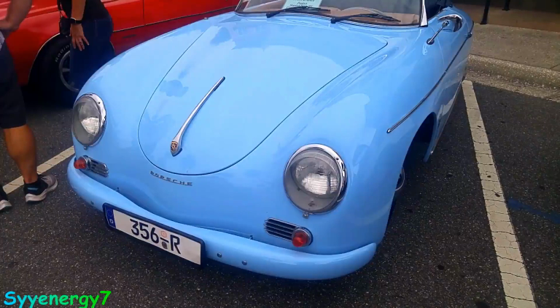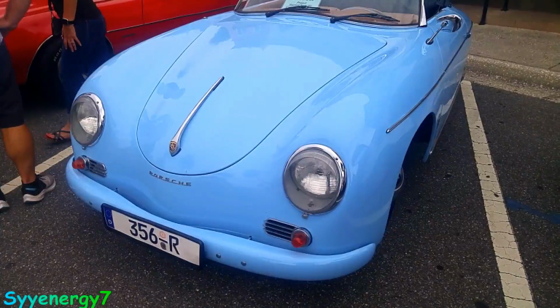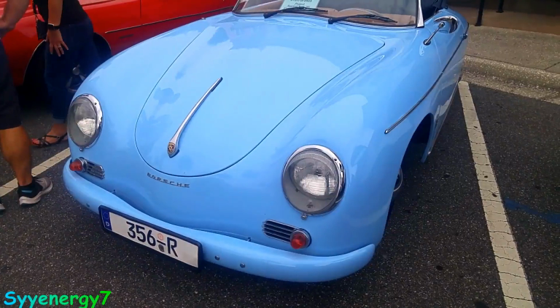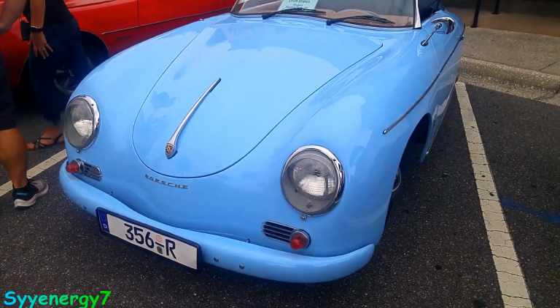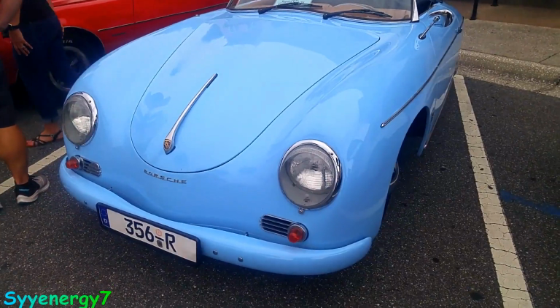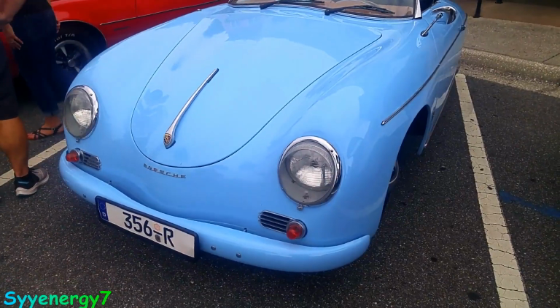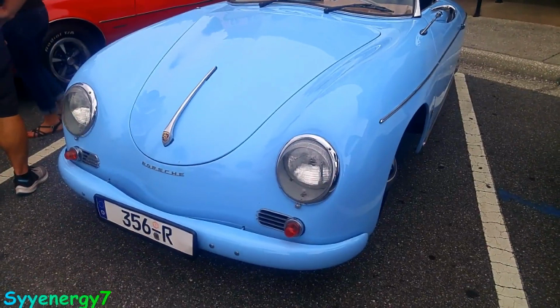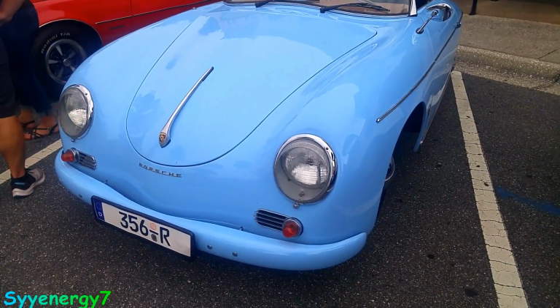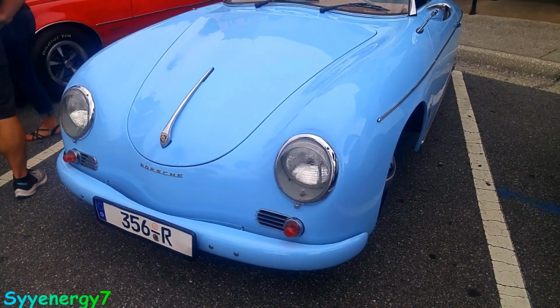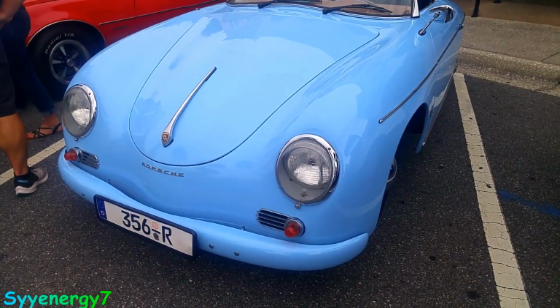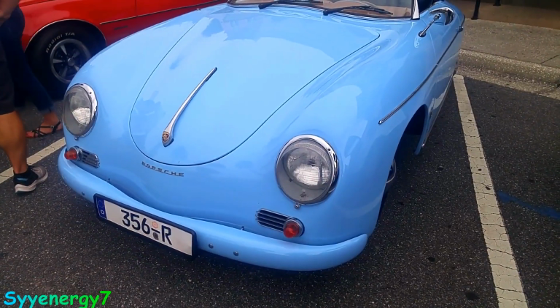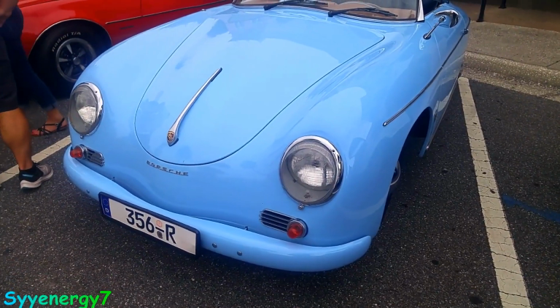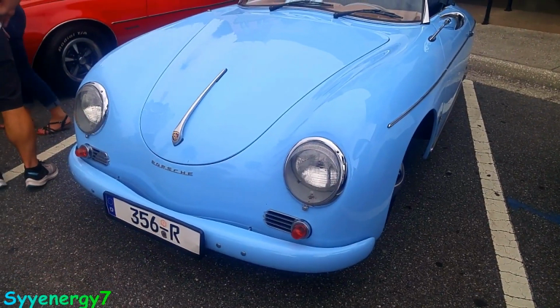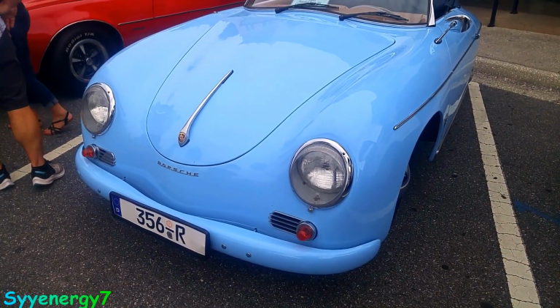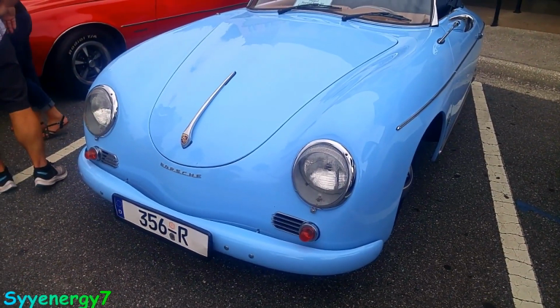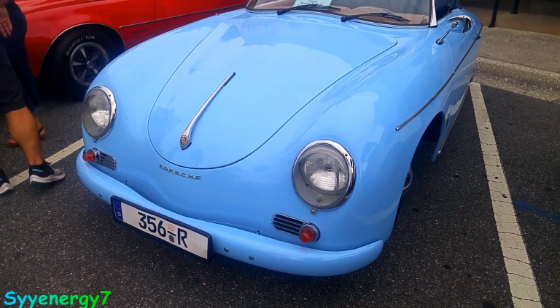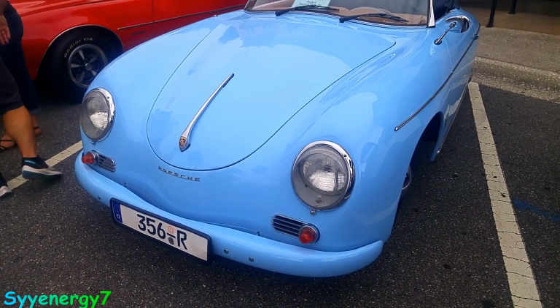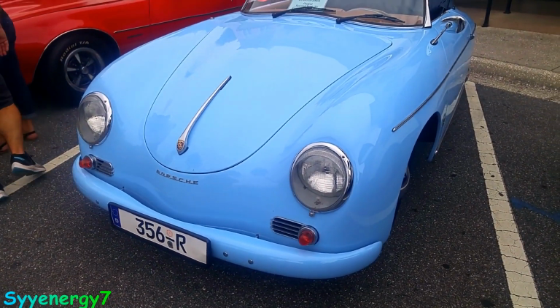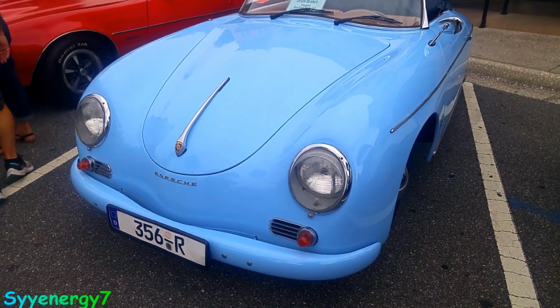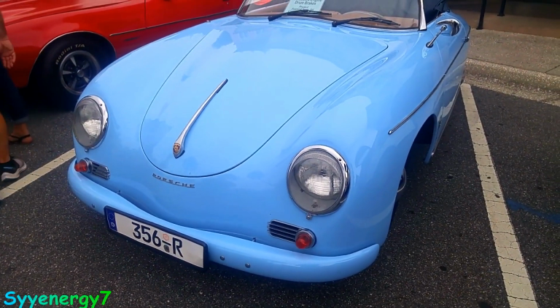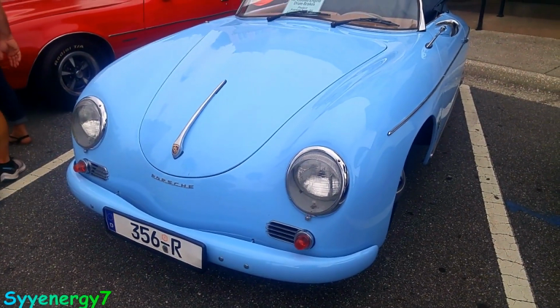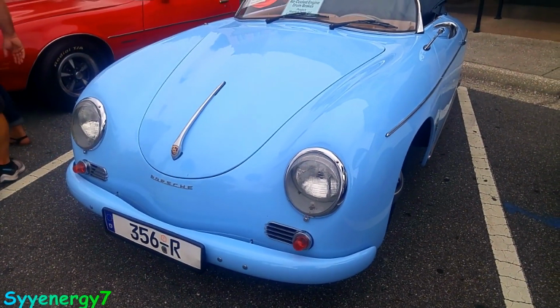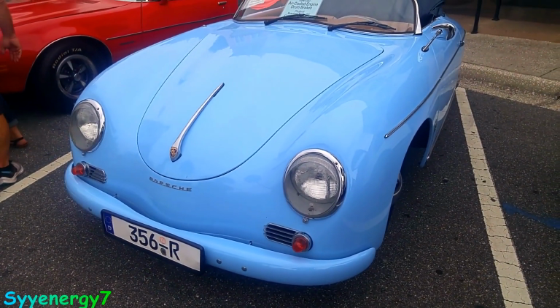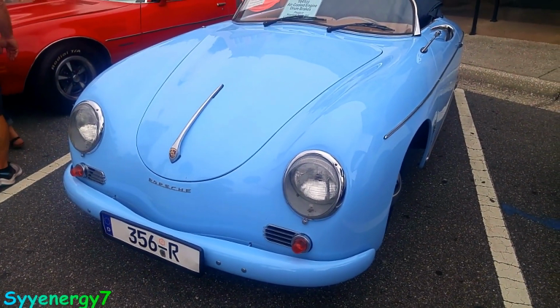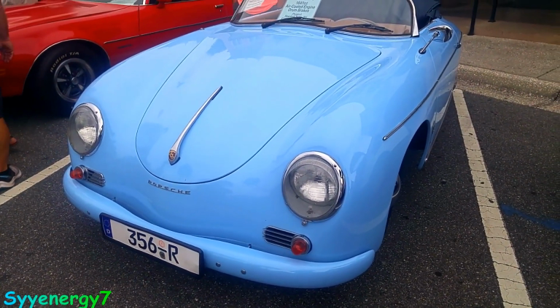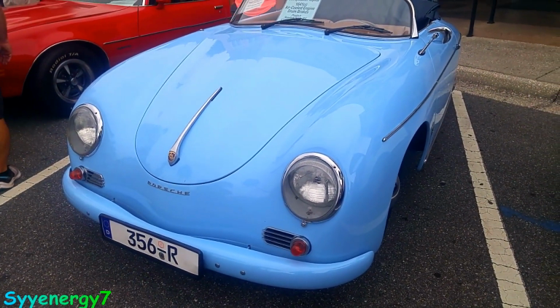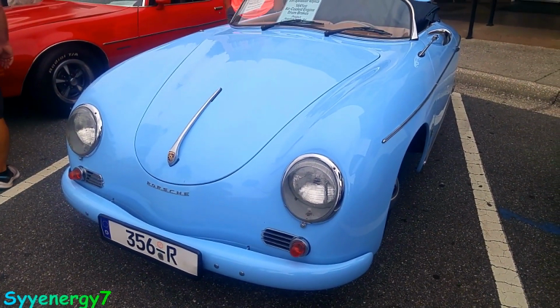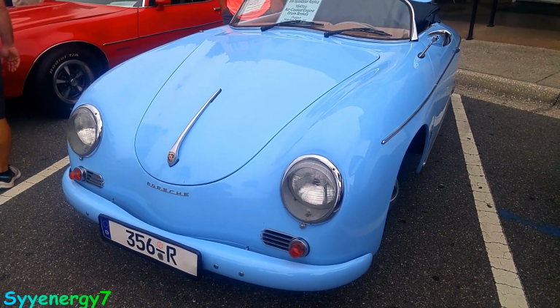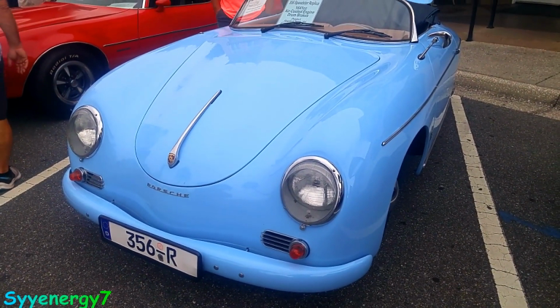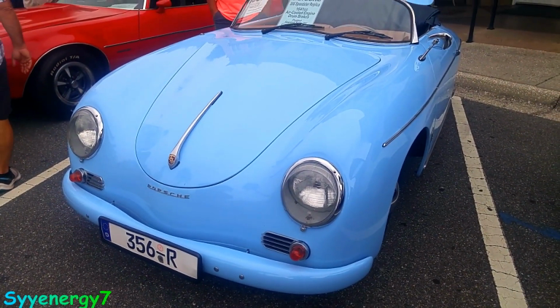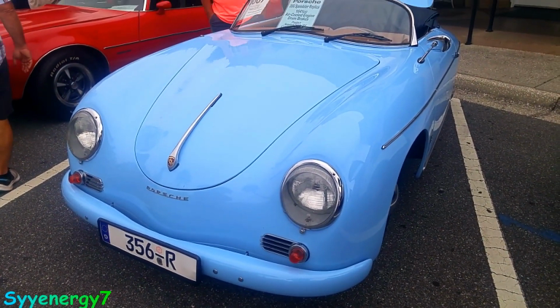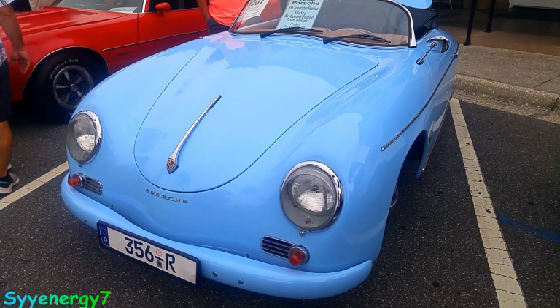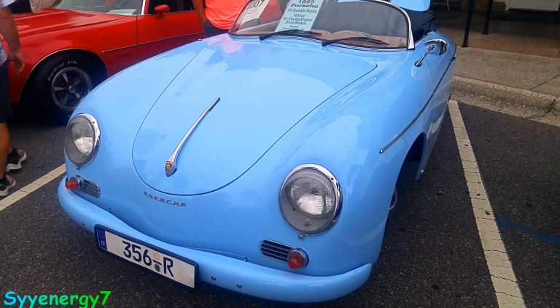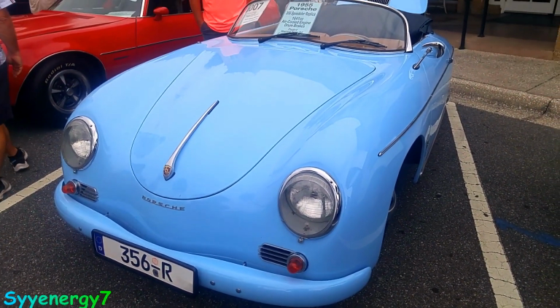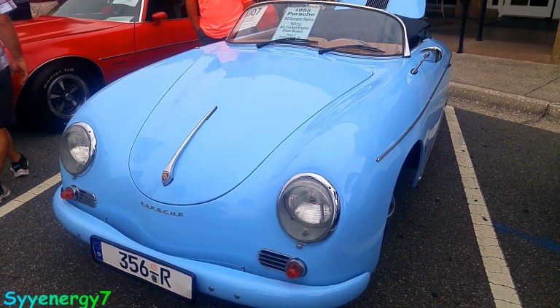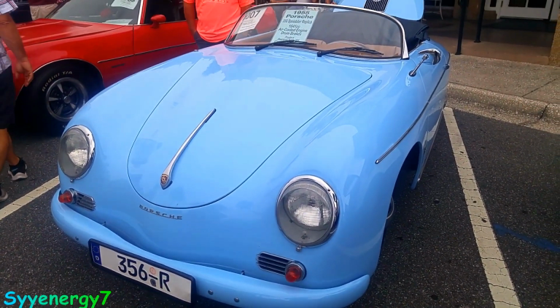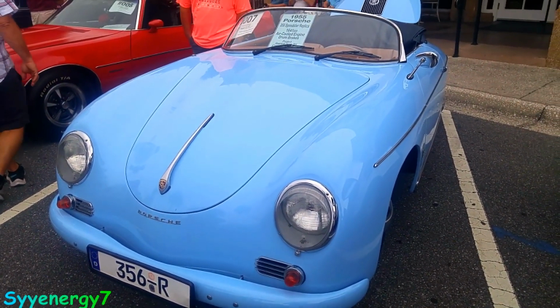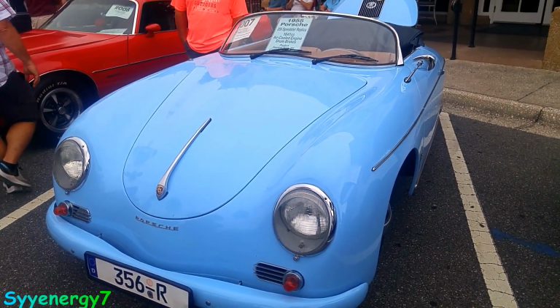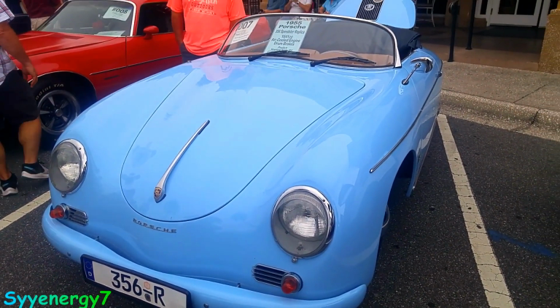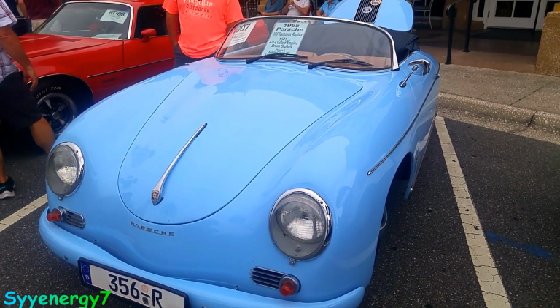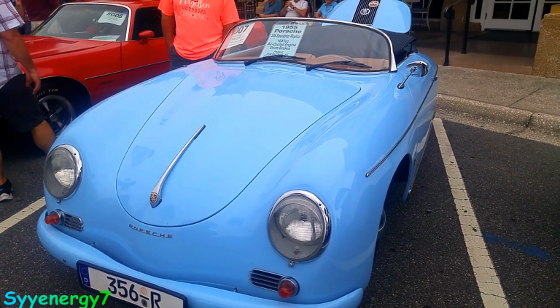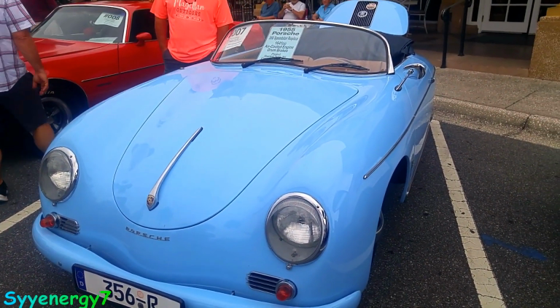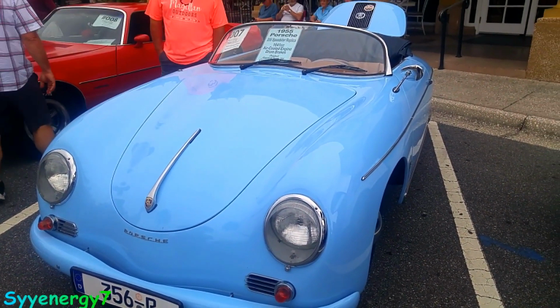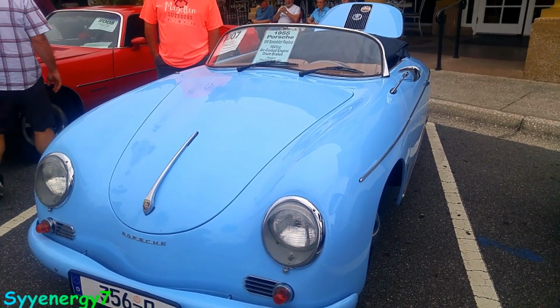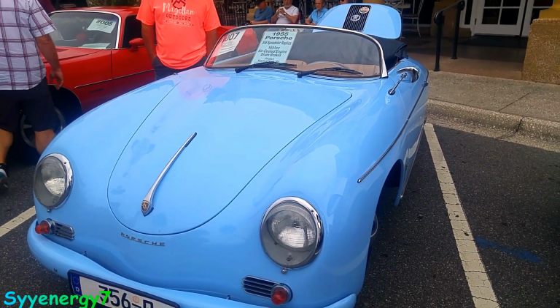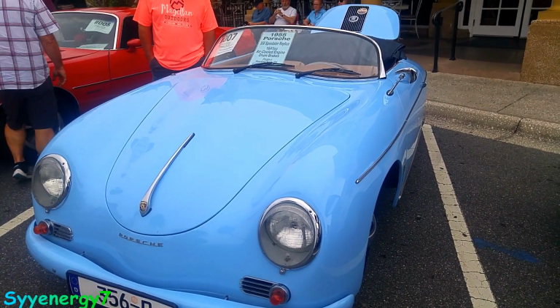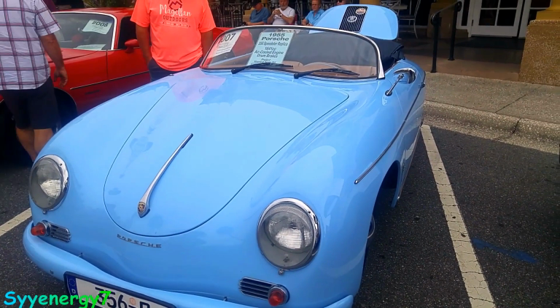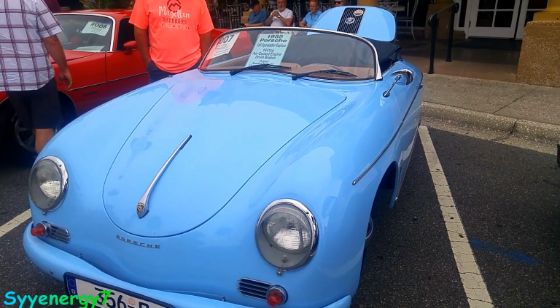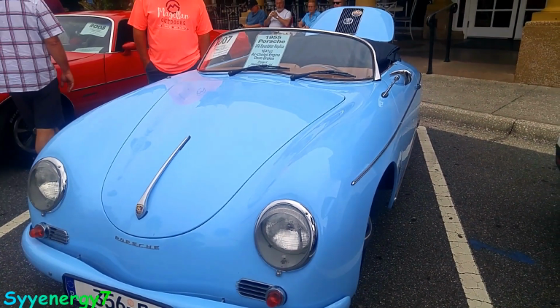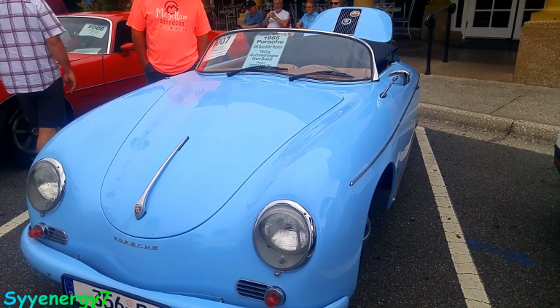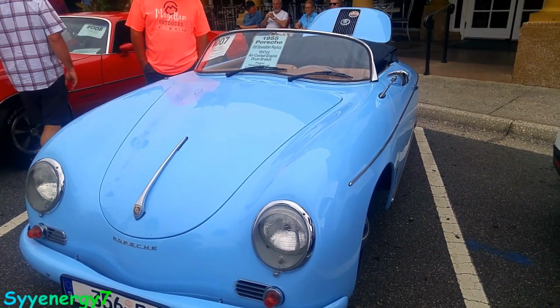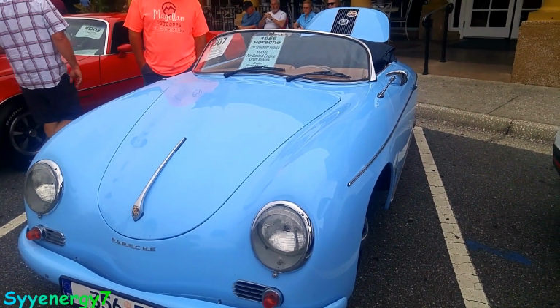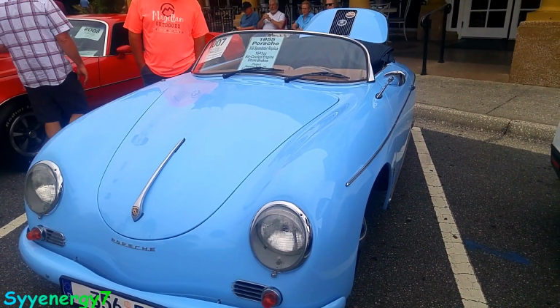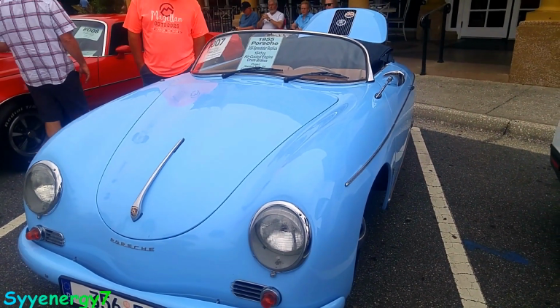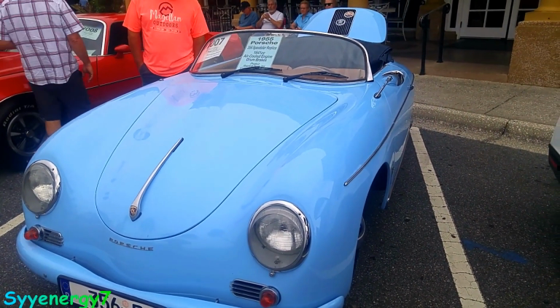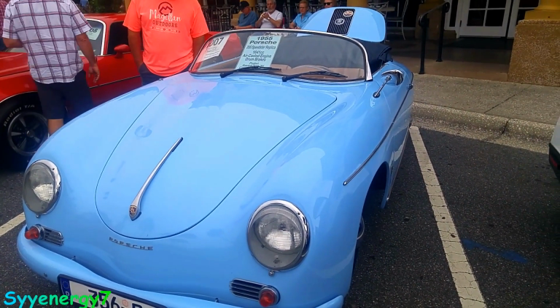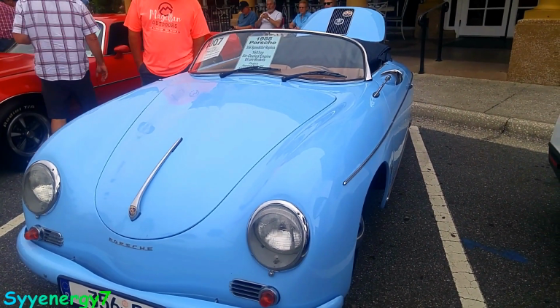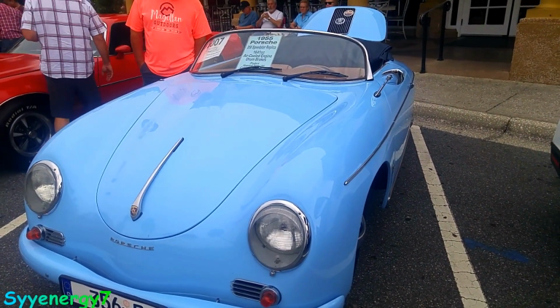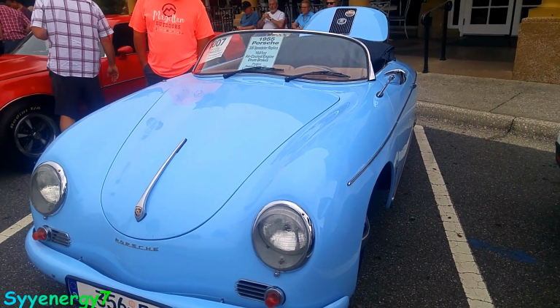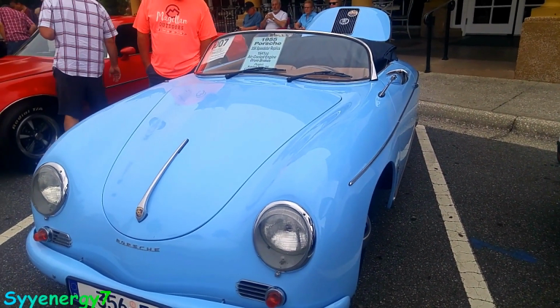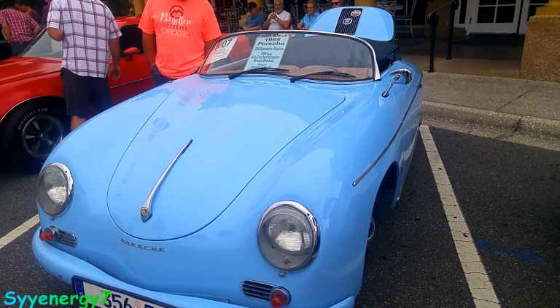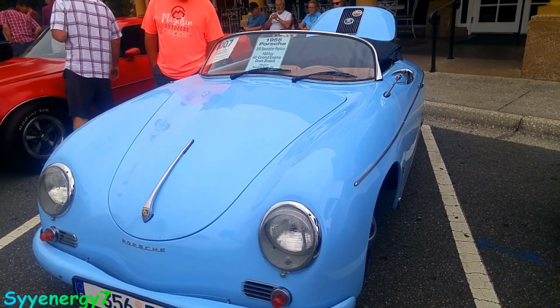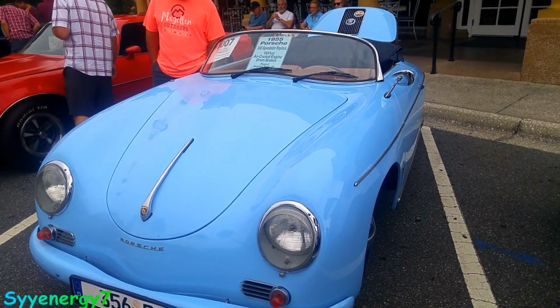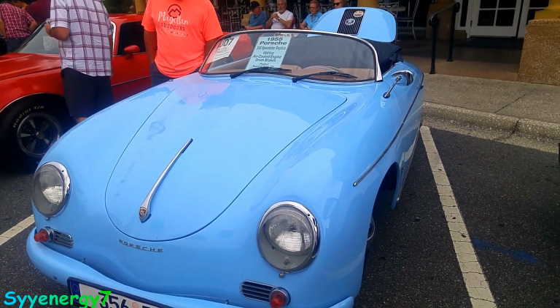We have a 1955 Porsche 356 Beezza replica. Oh, this is a replica.